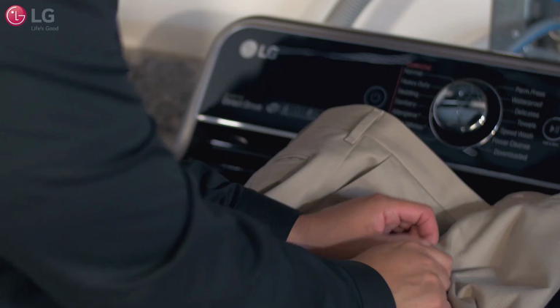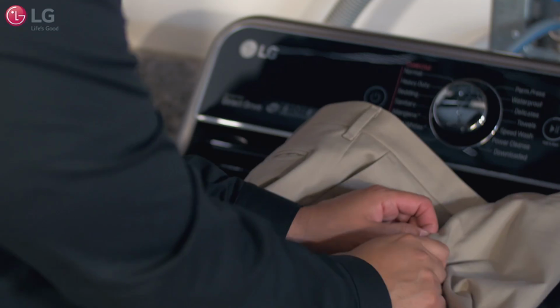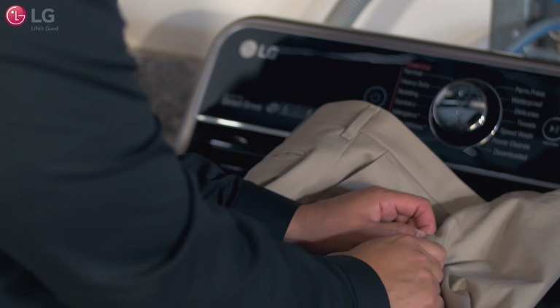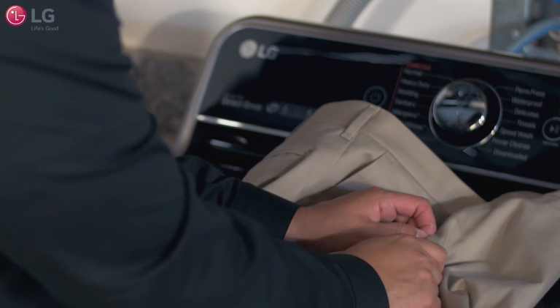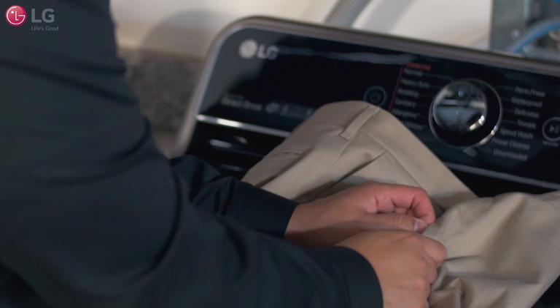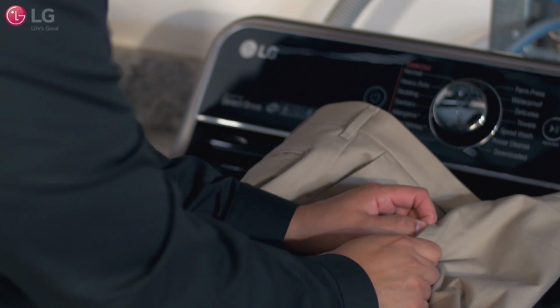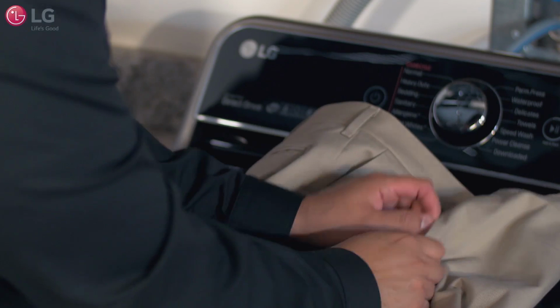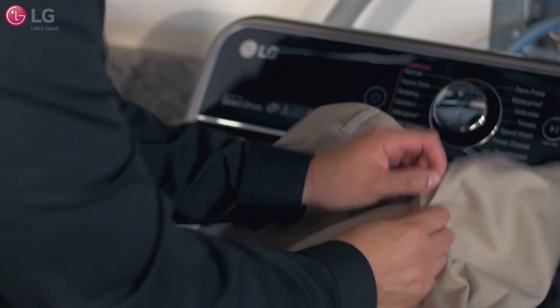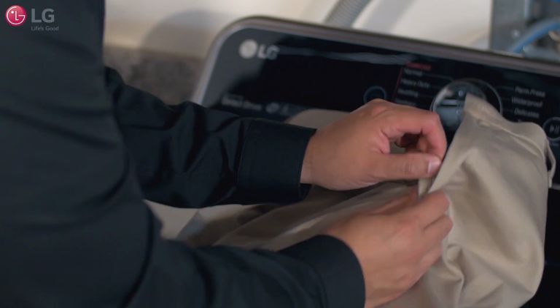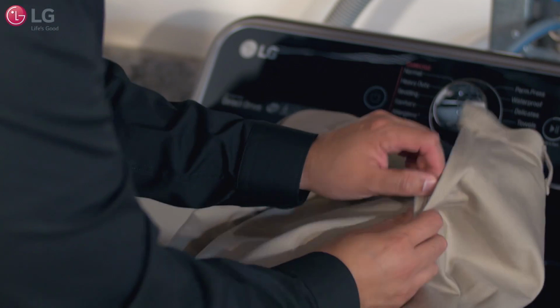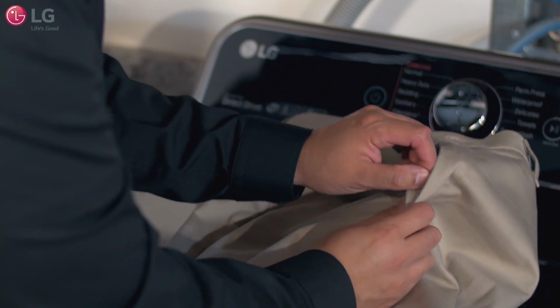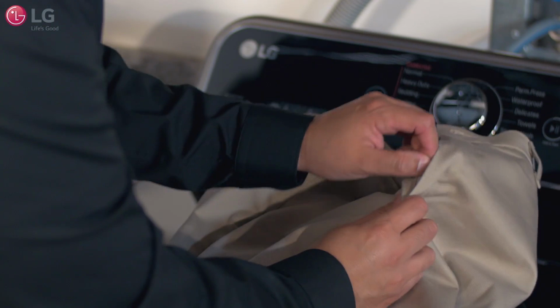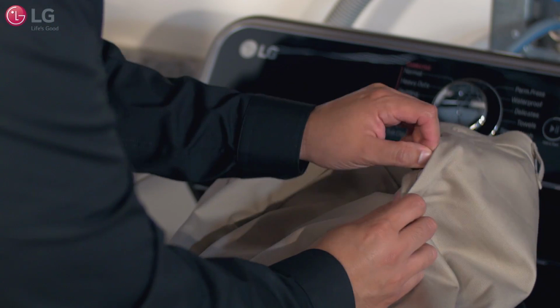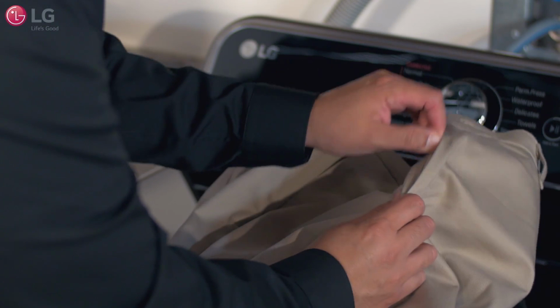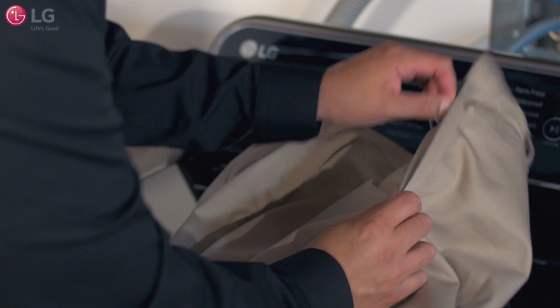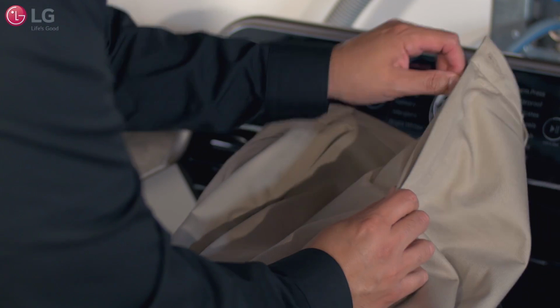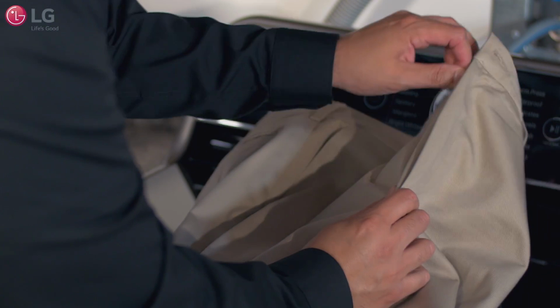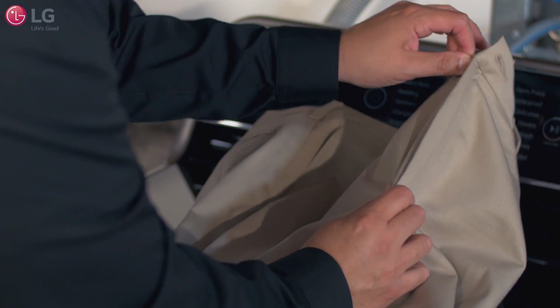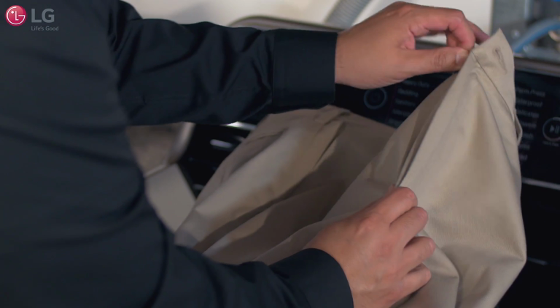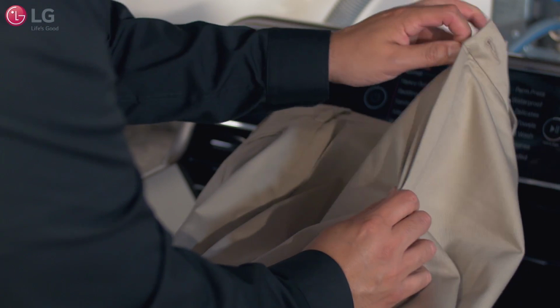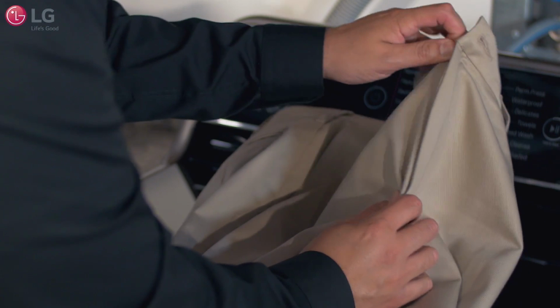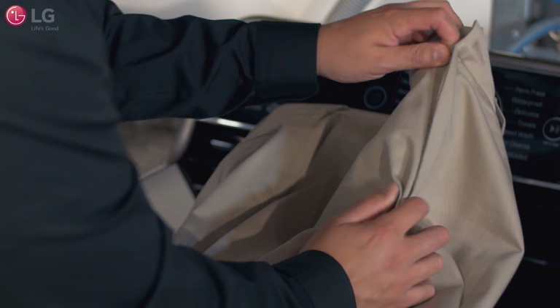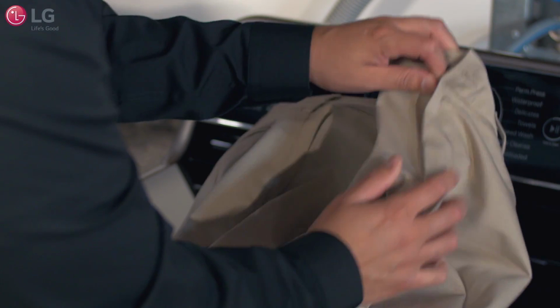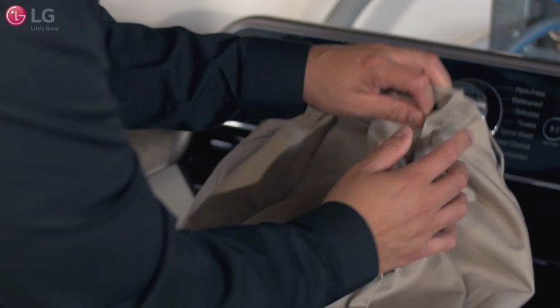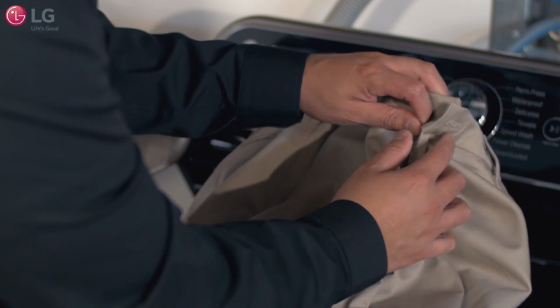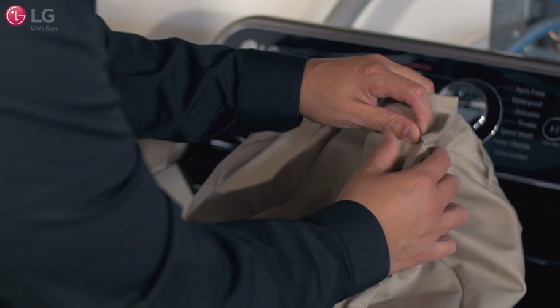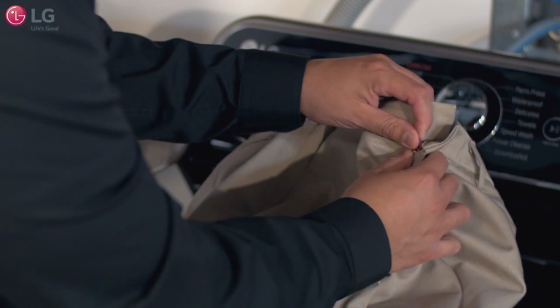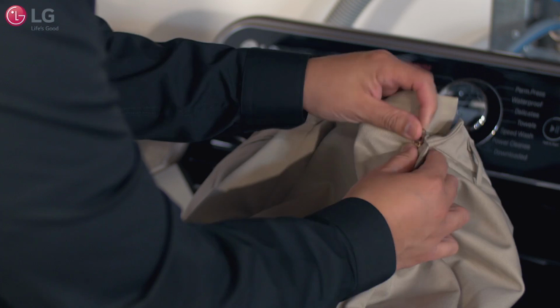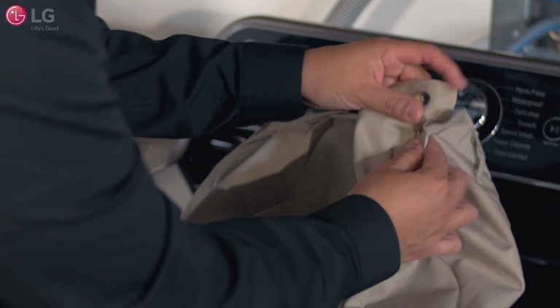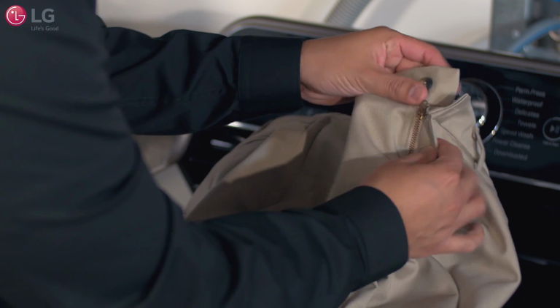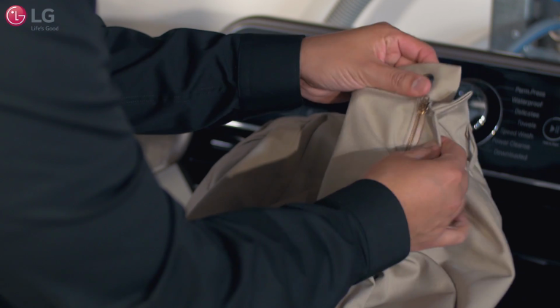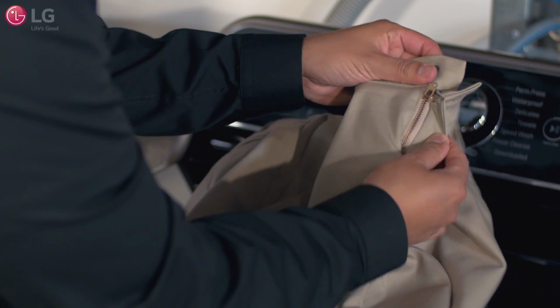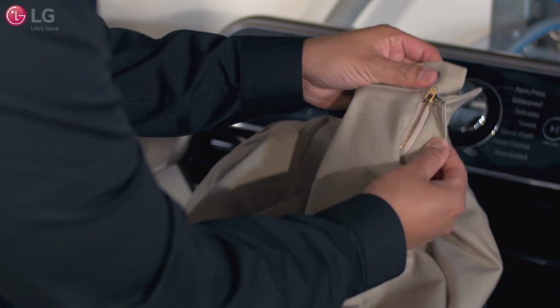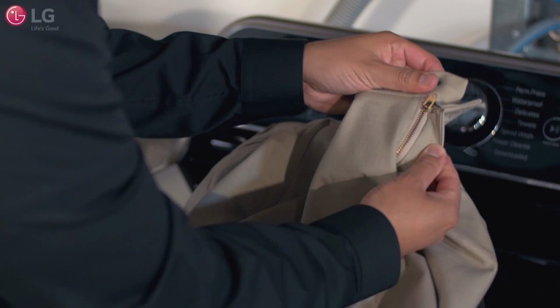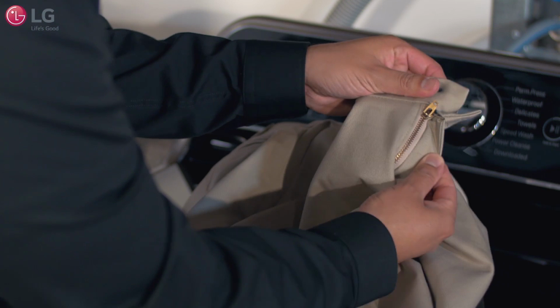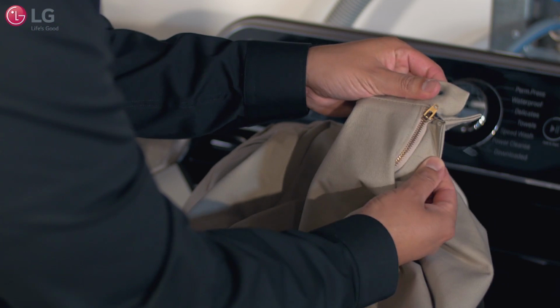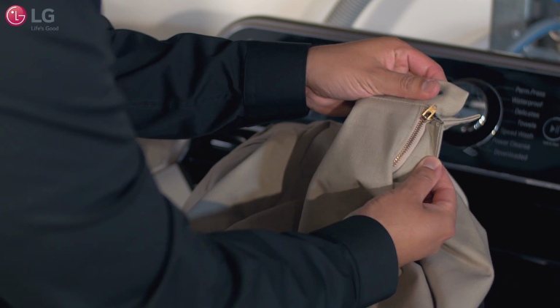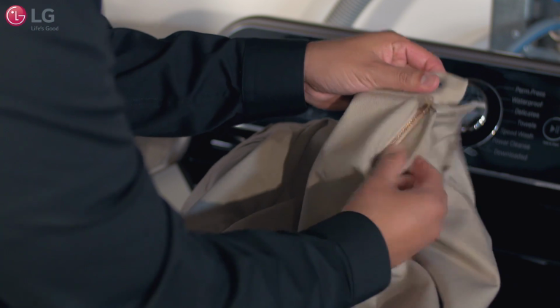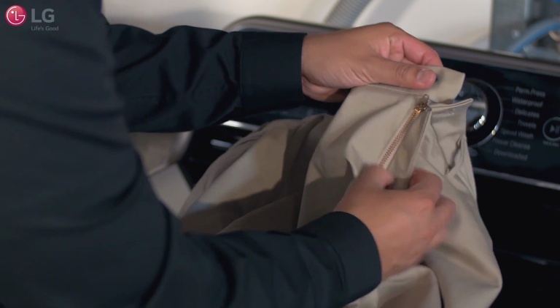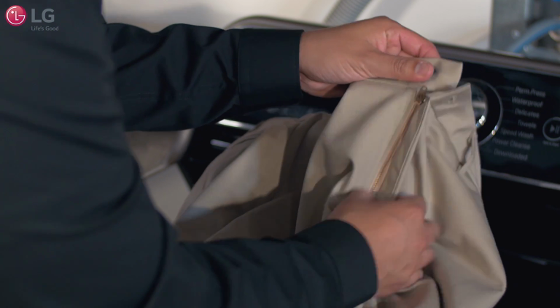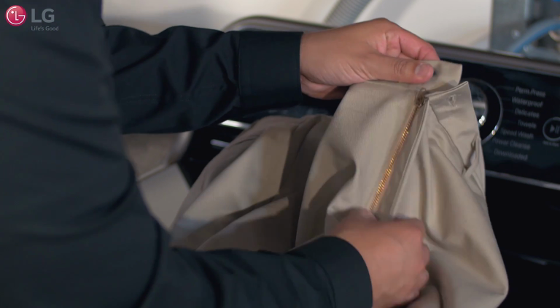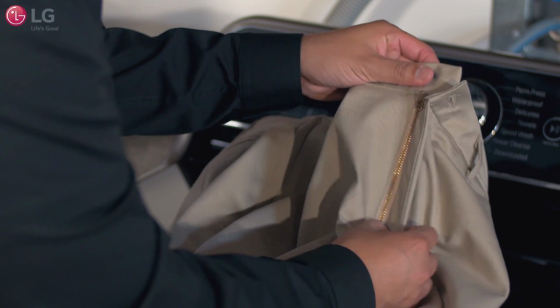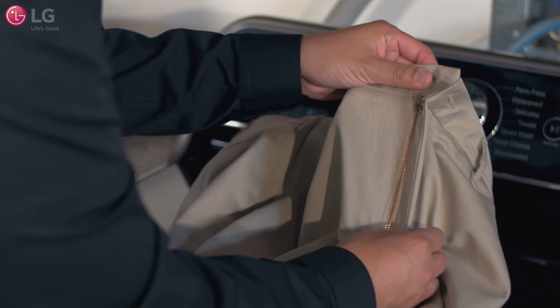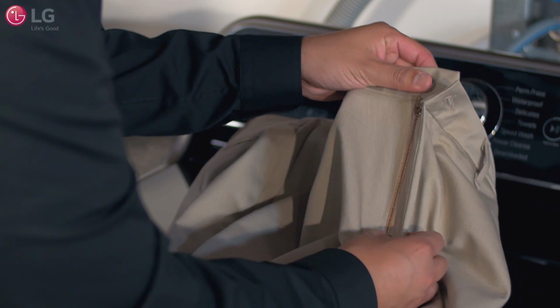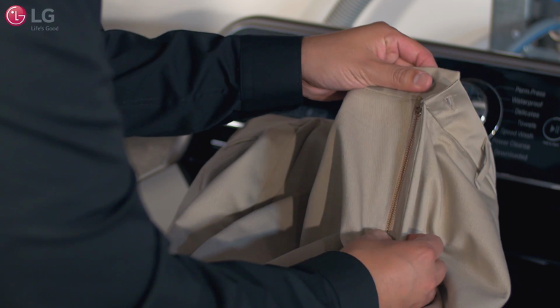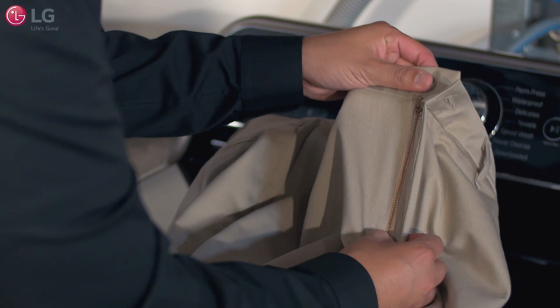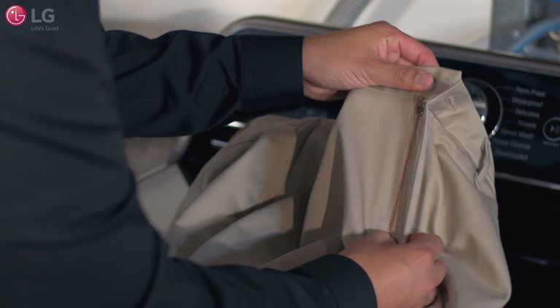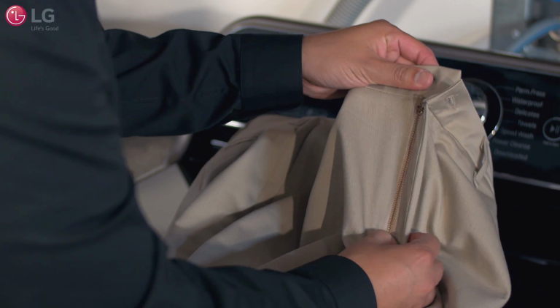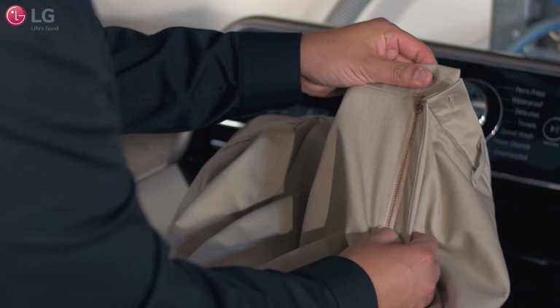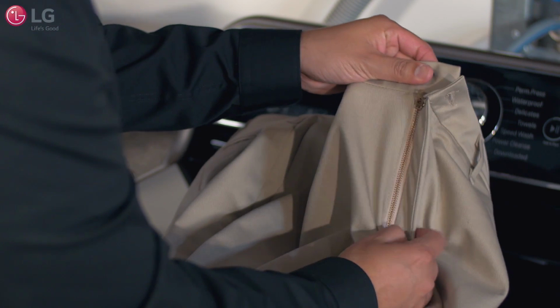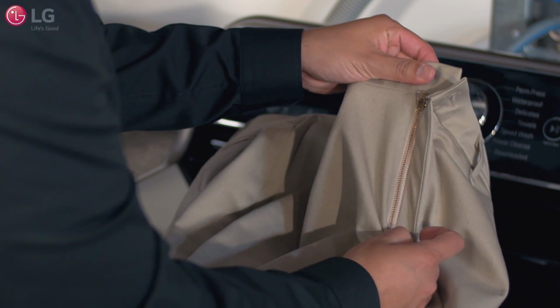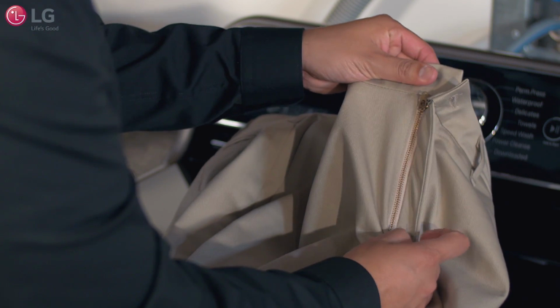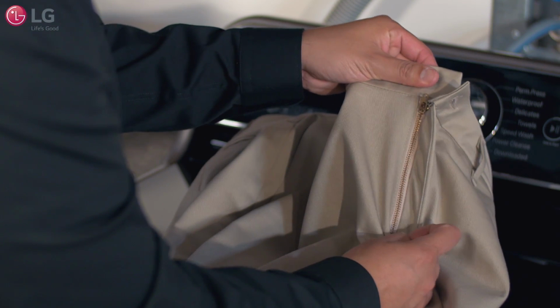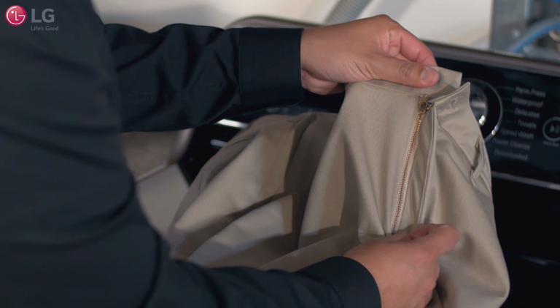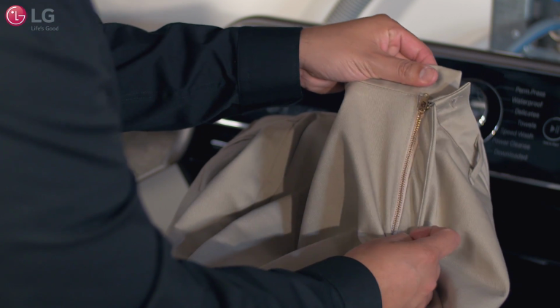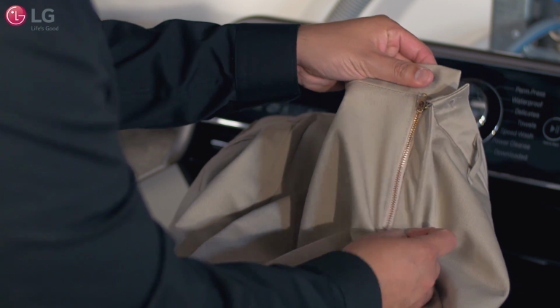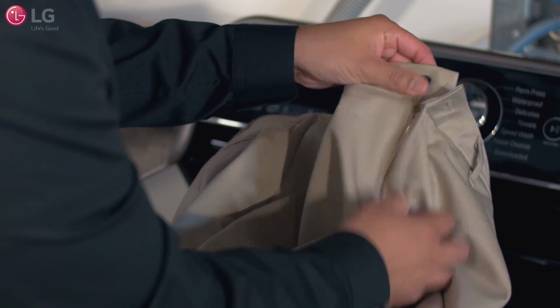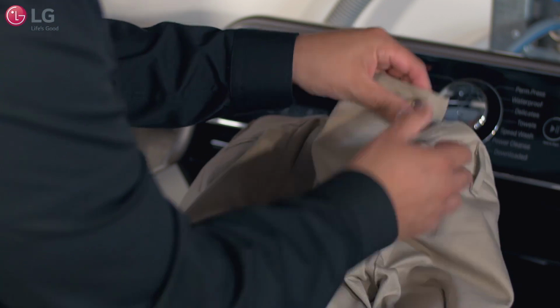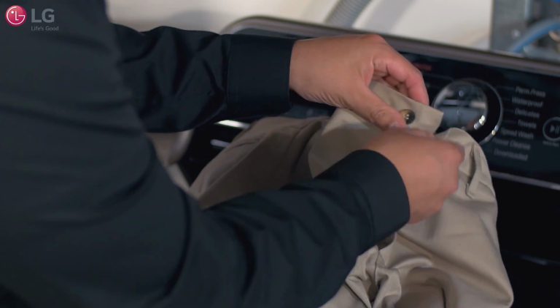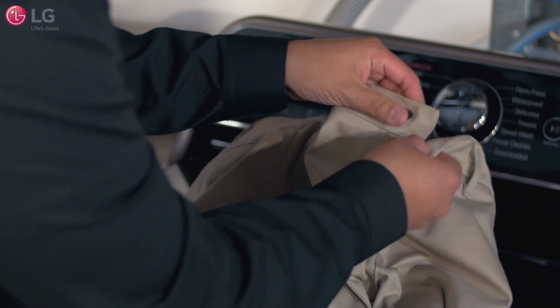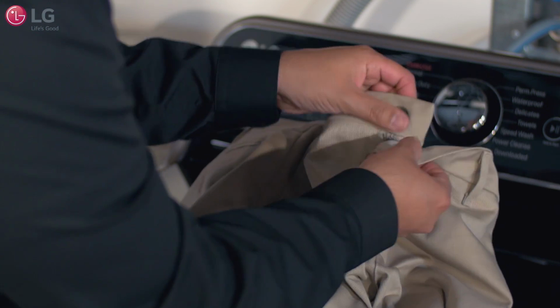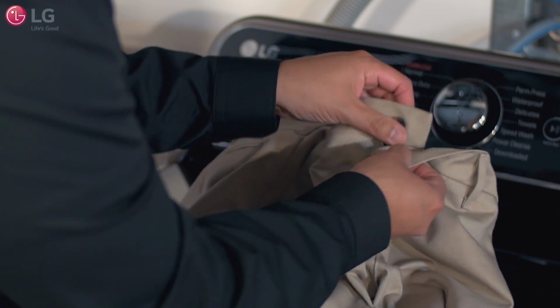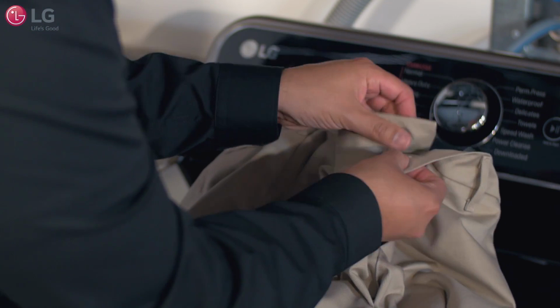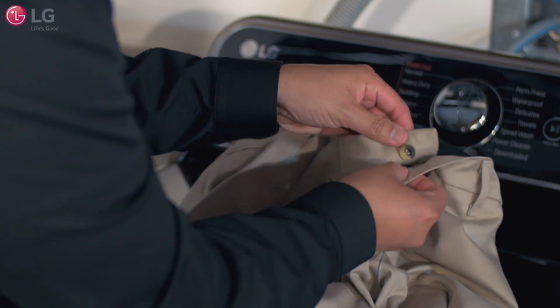To help prevent clumping and tangling, fasten zippers, hooks, and drawstrings, and wash similar material items together.